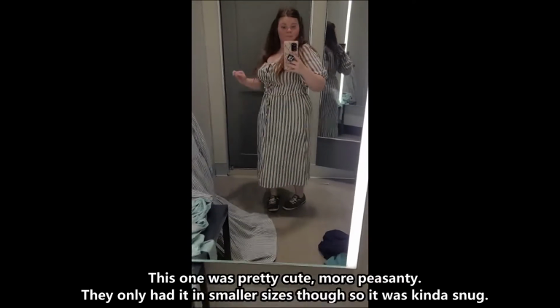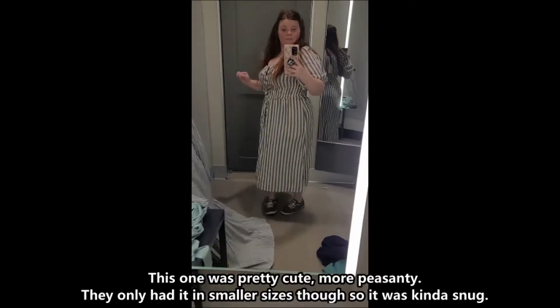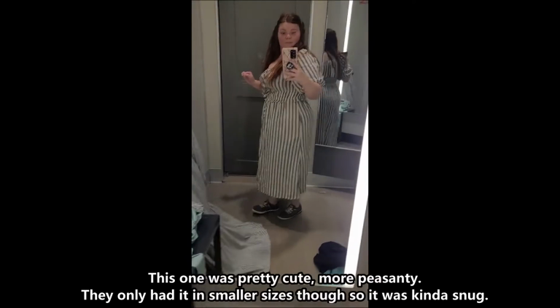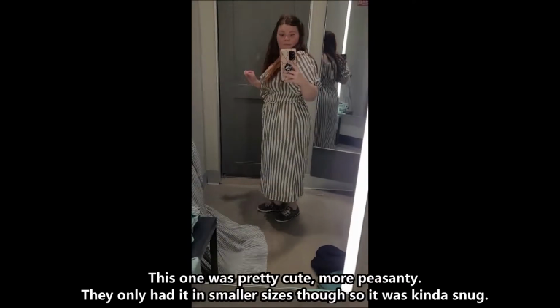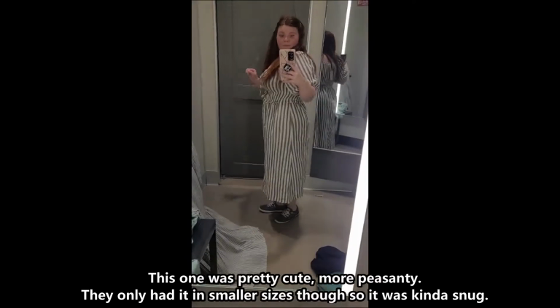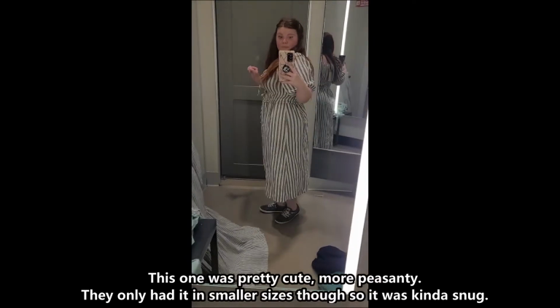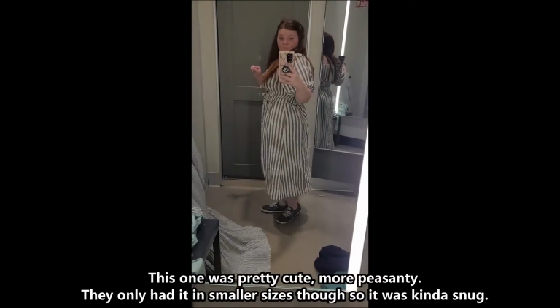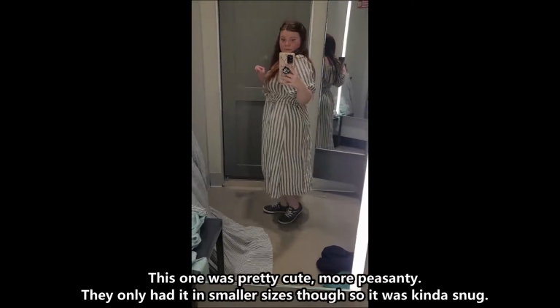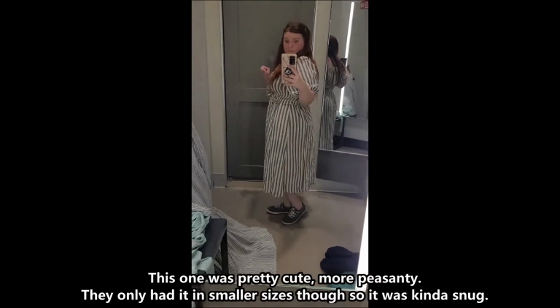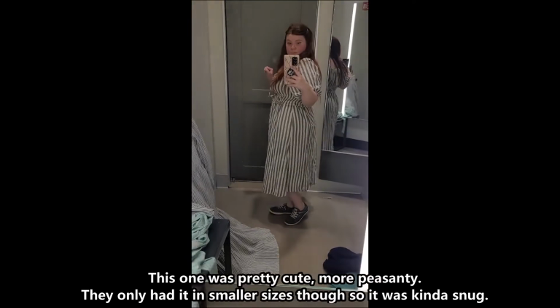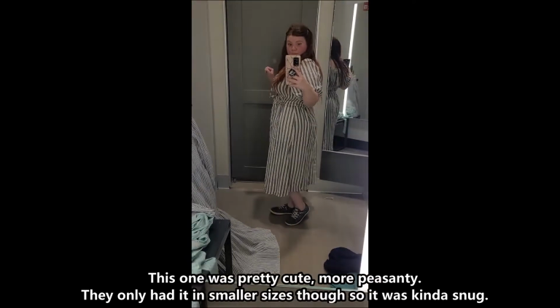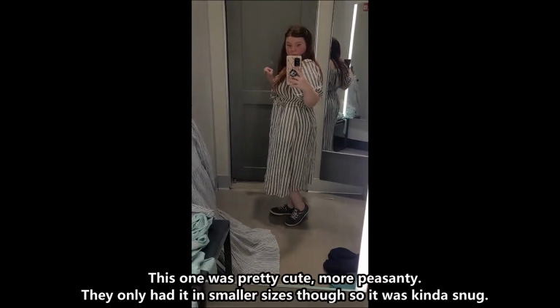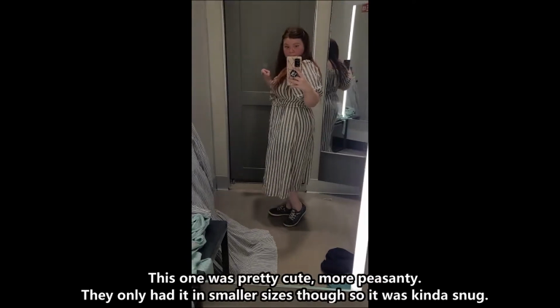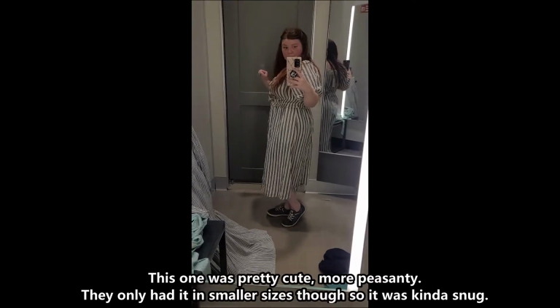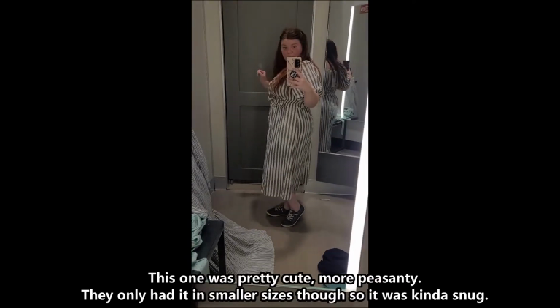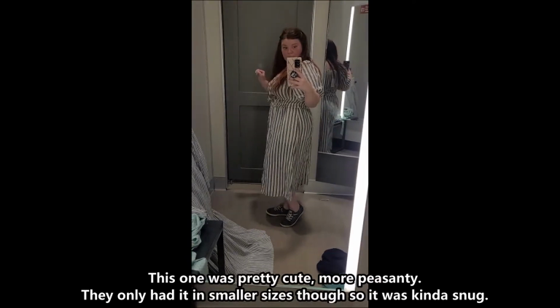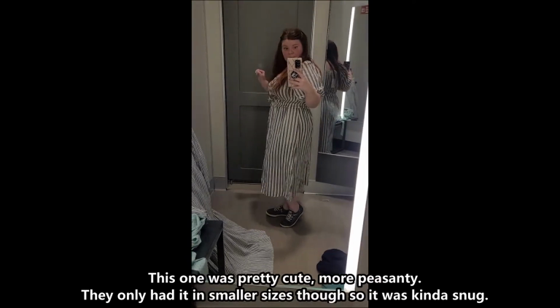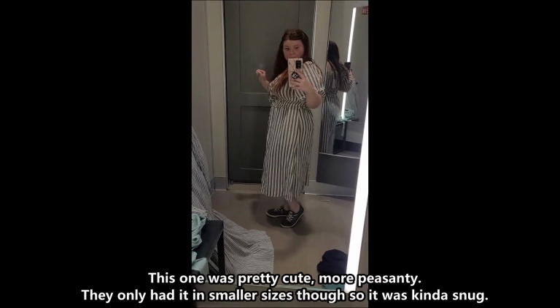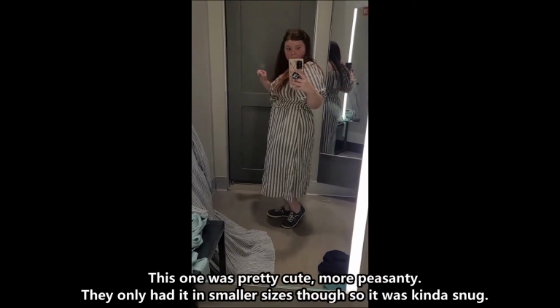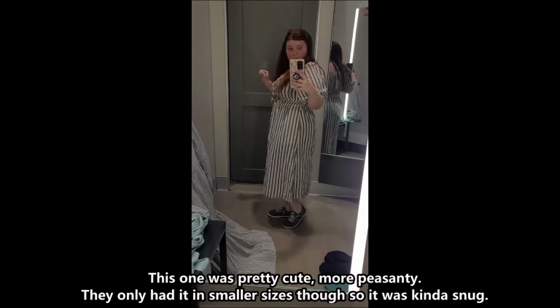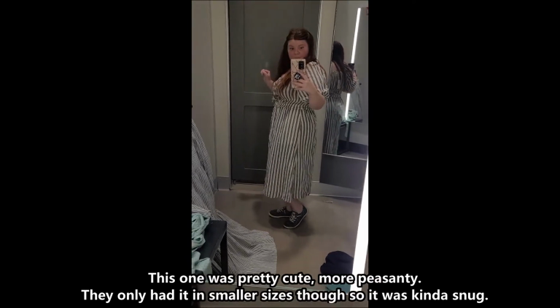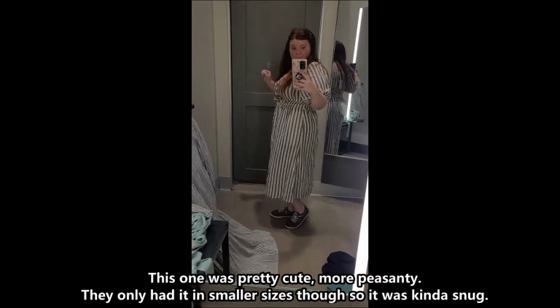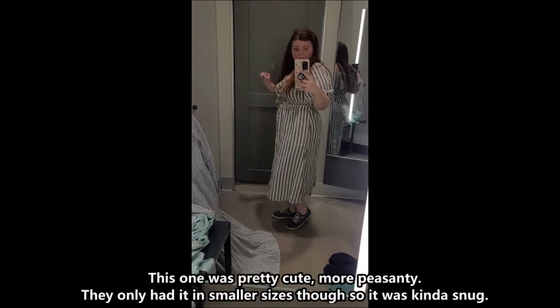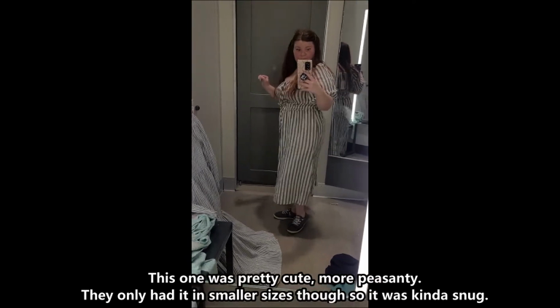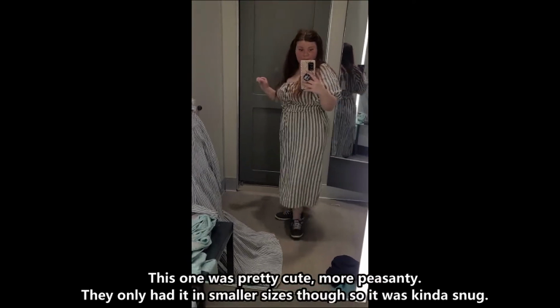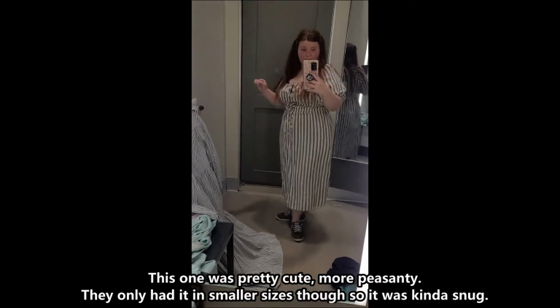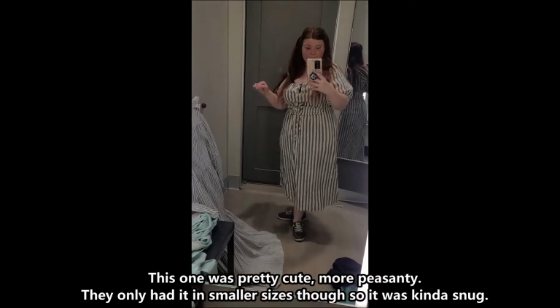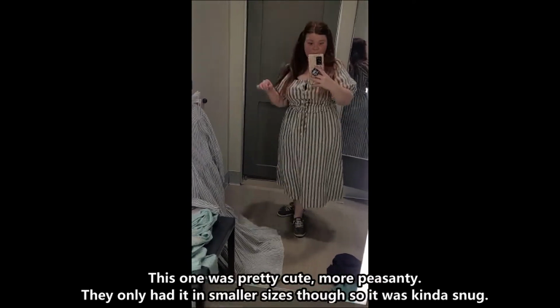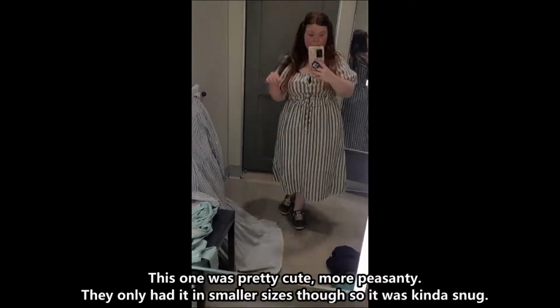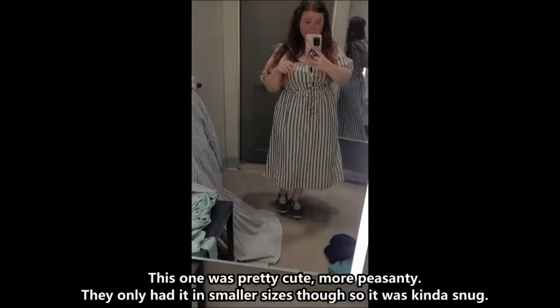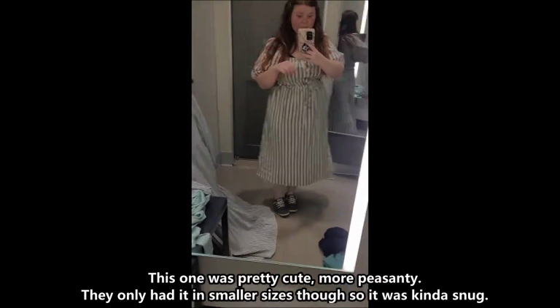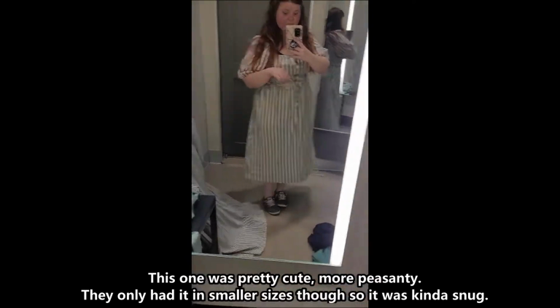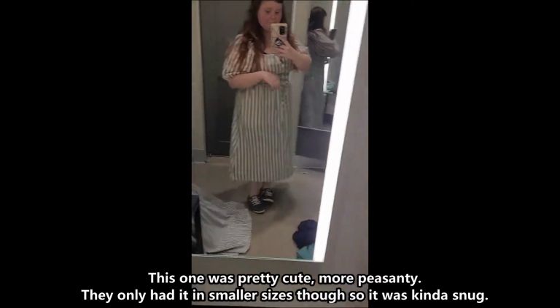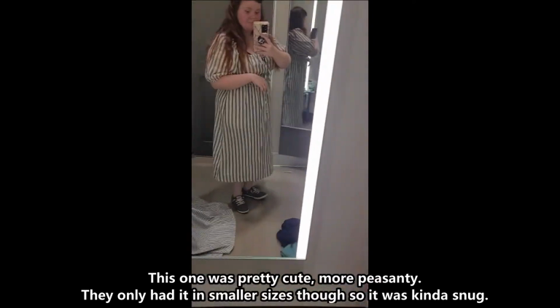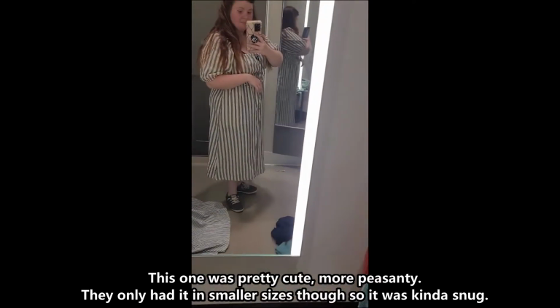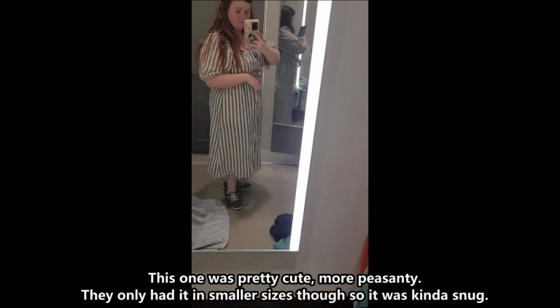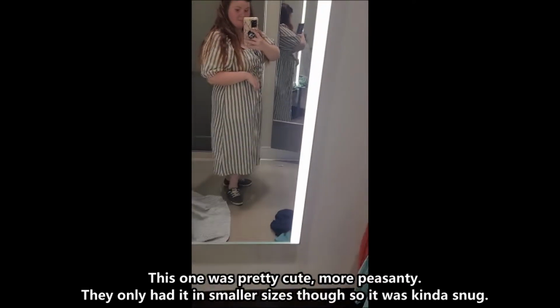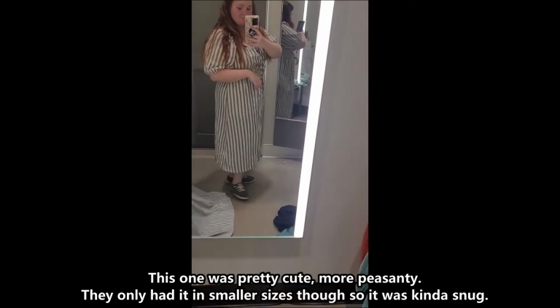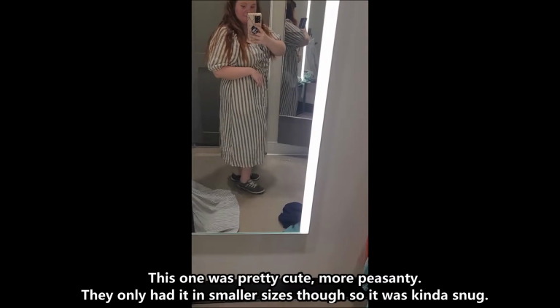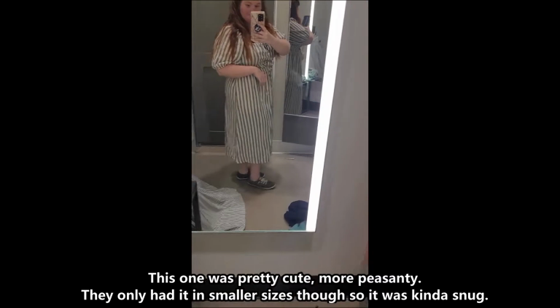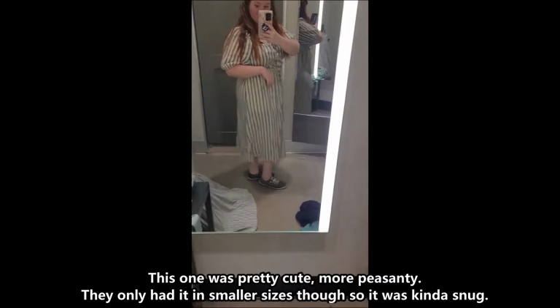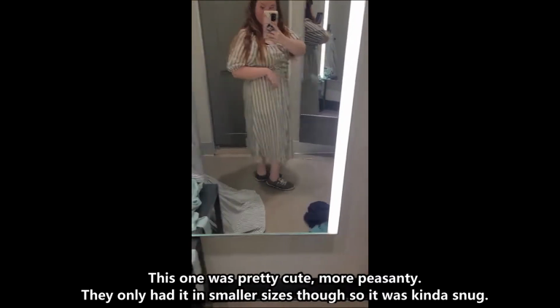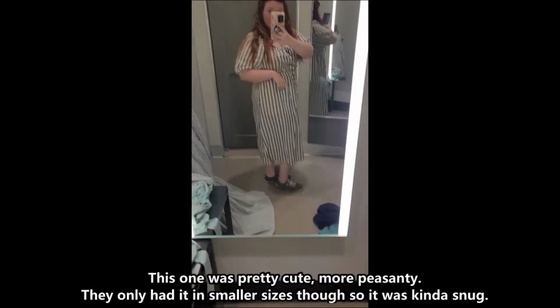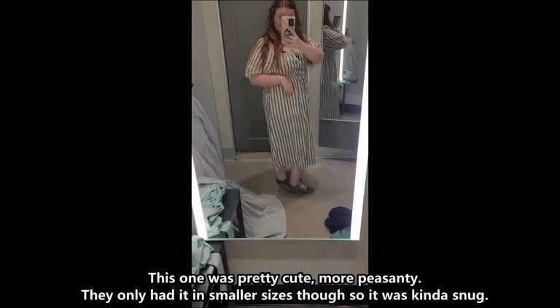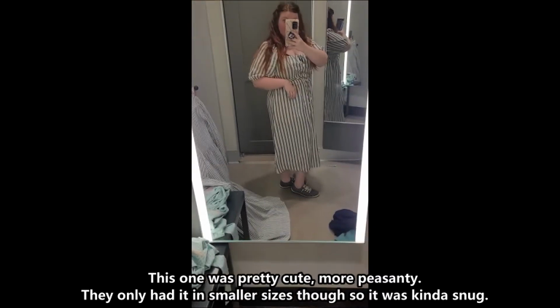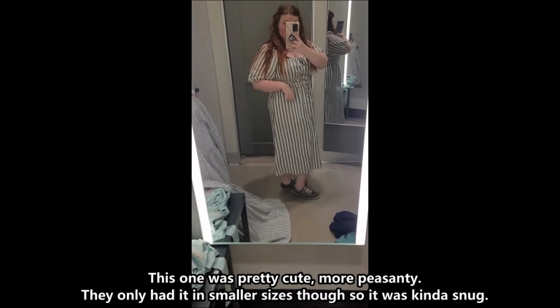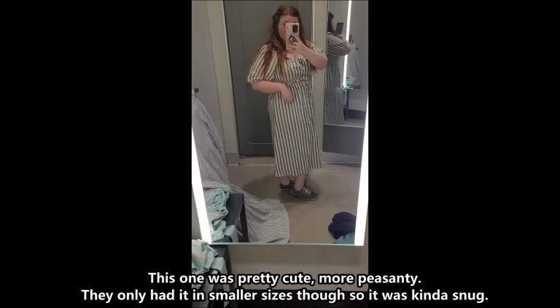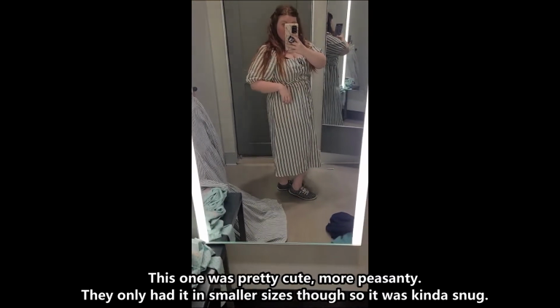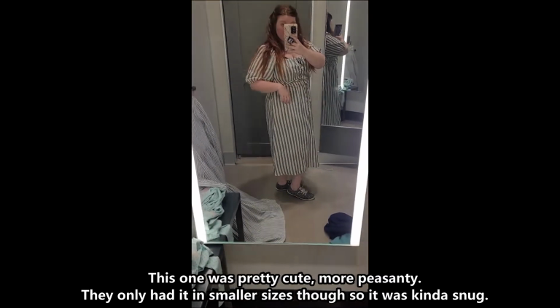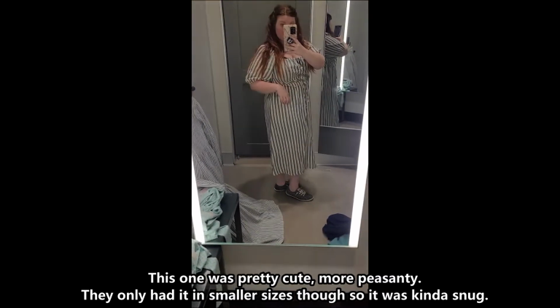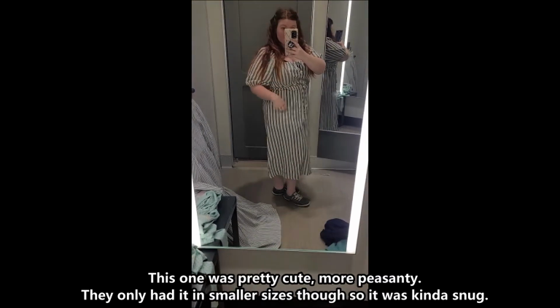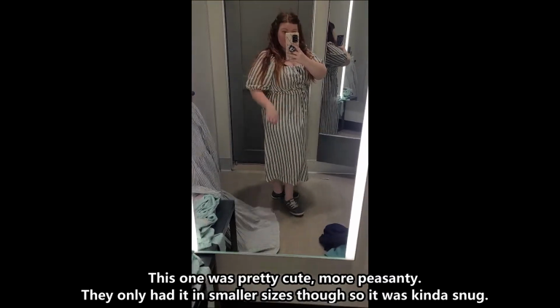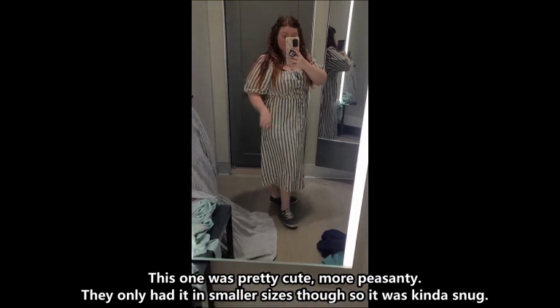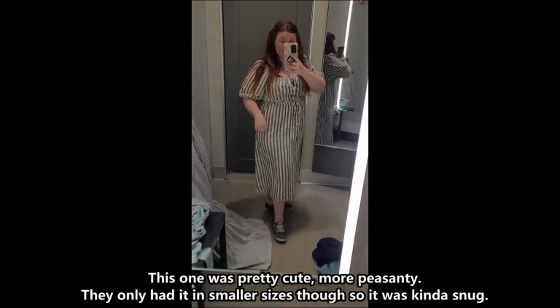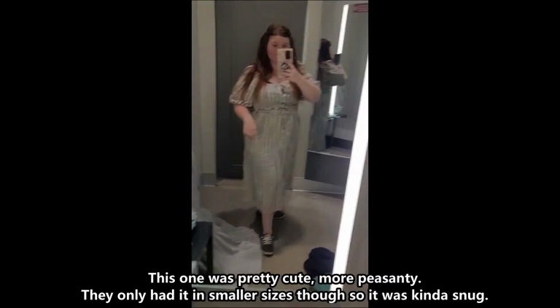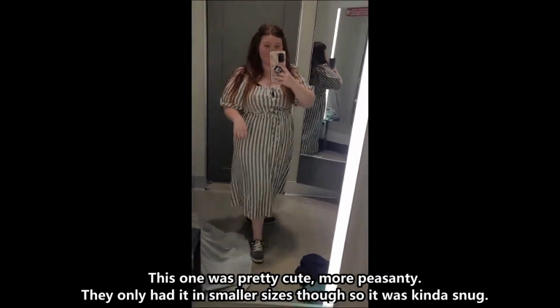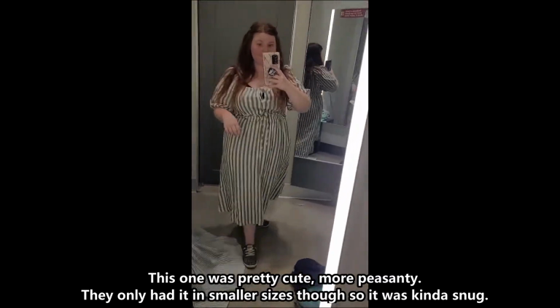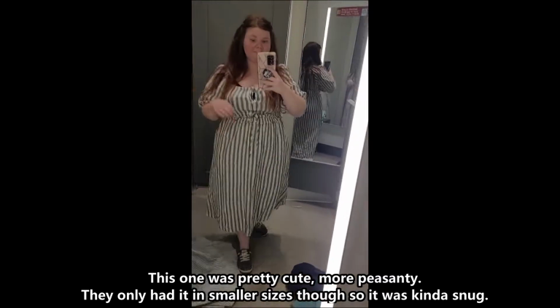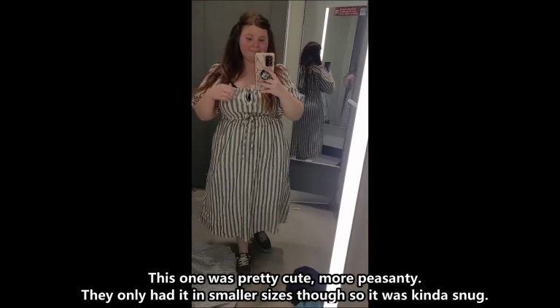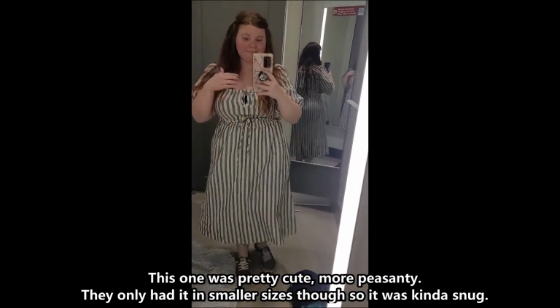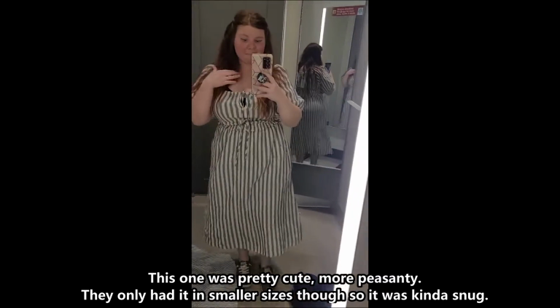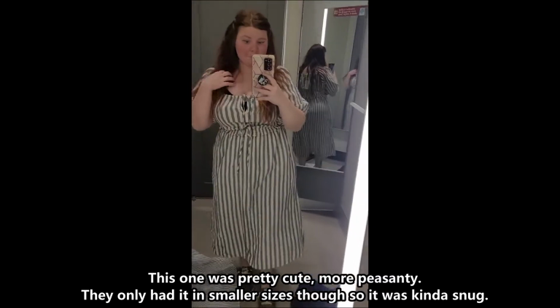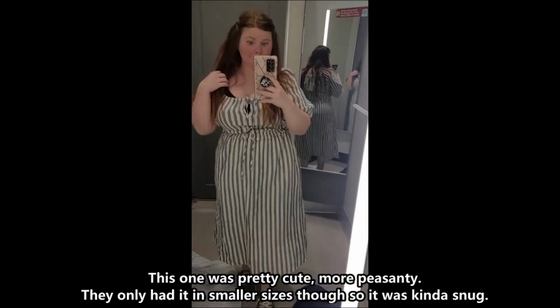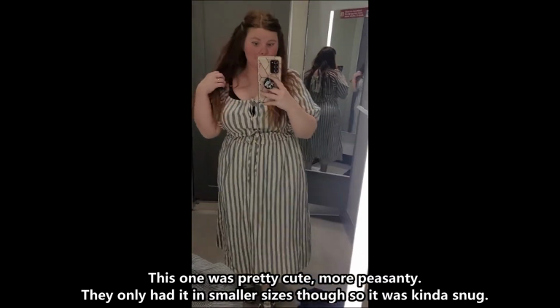This one was pretty cute — more peasant-y. They only had it in a smaller size though, so it was kind of snug.